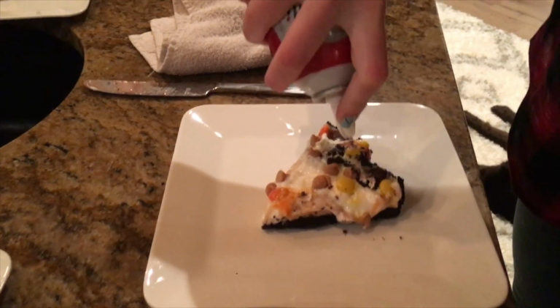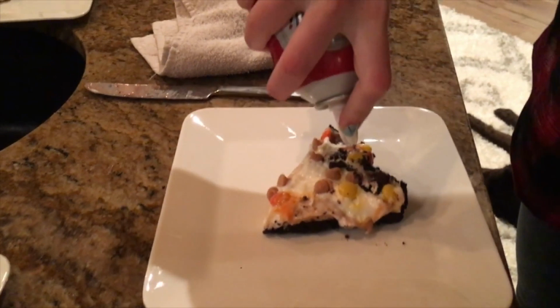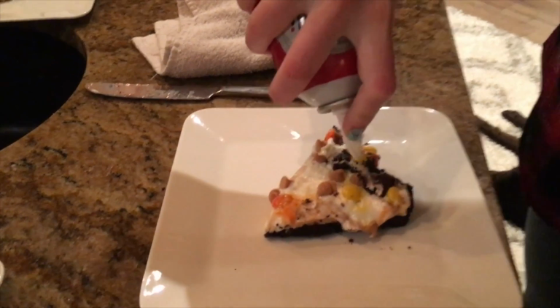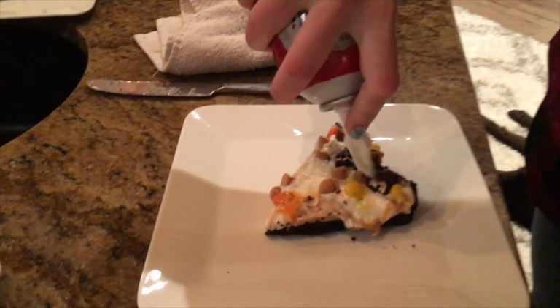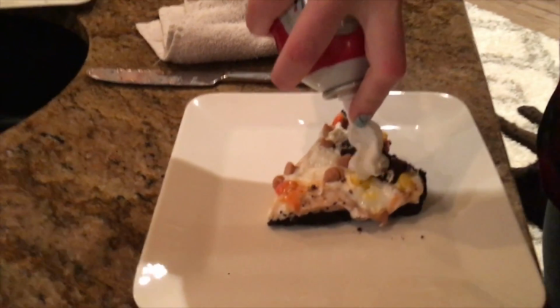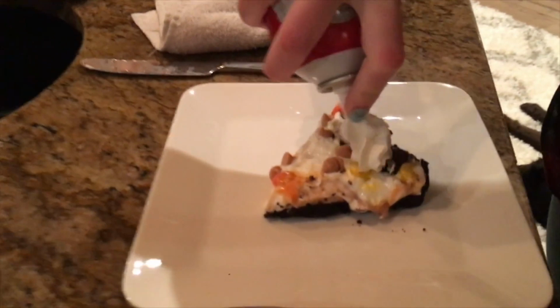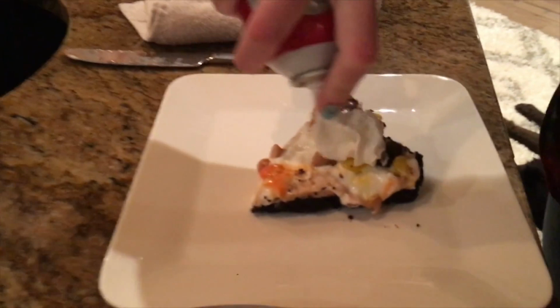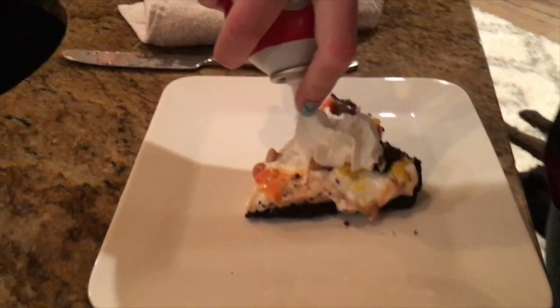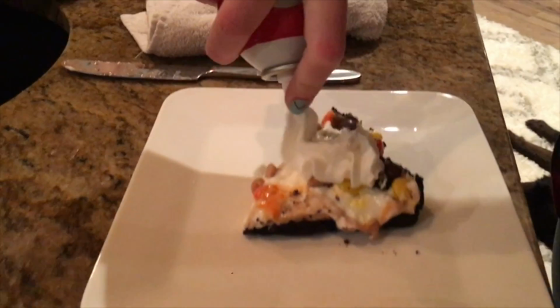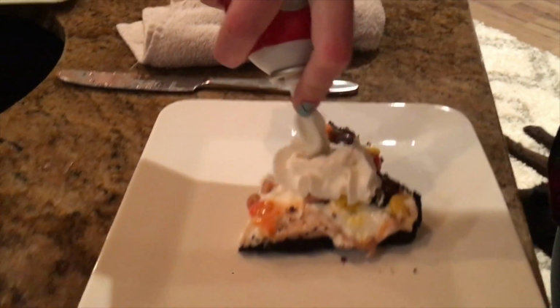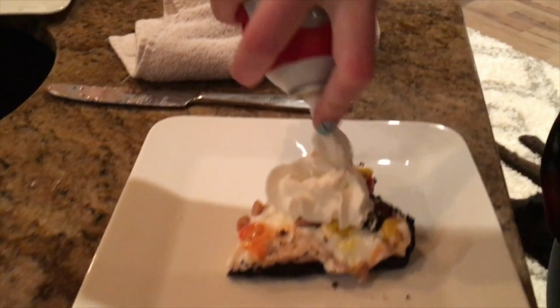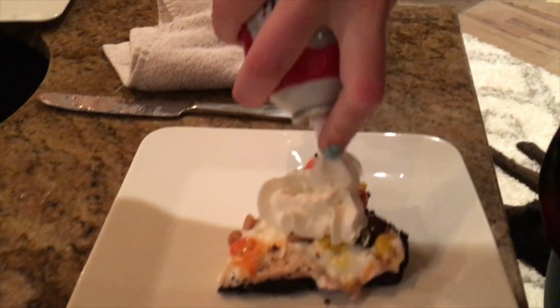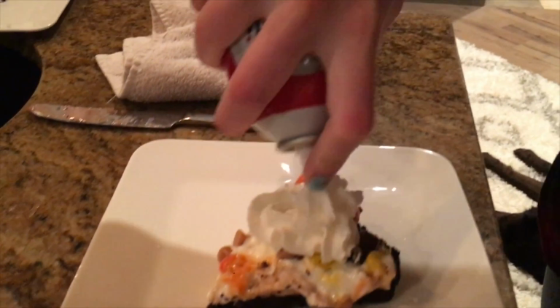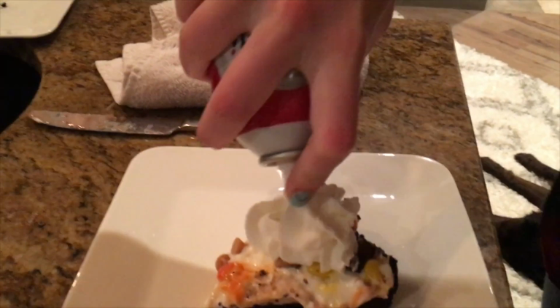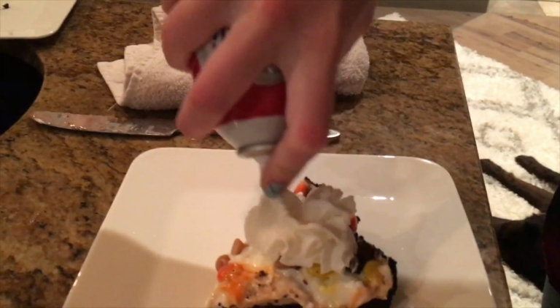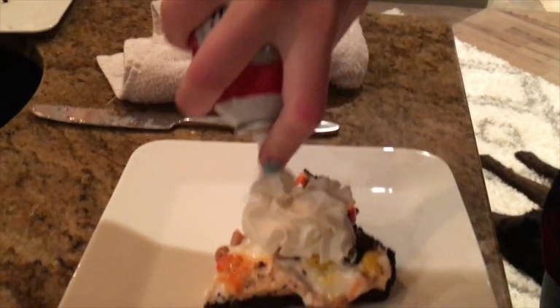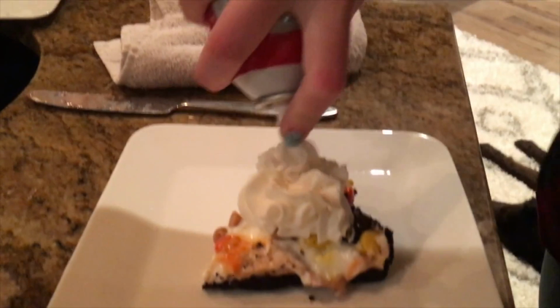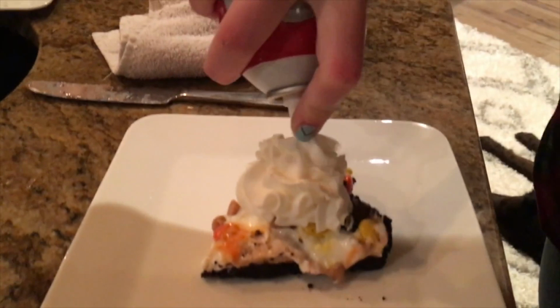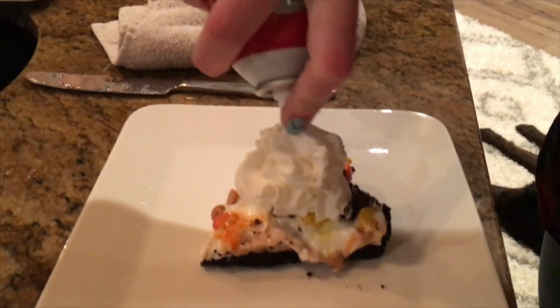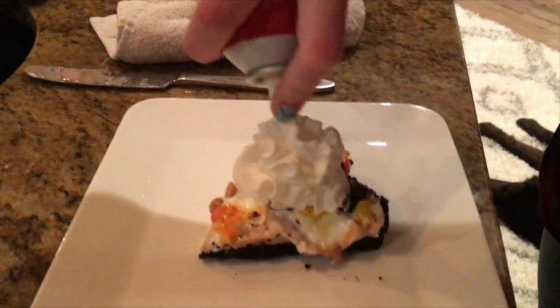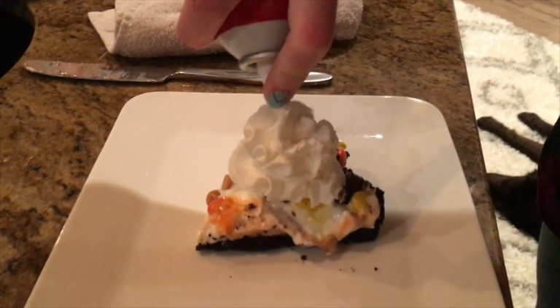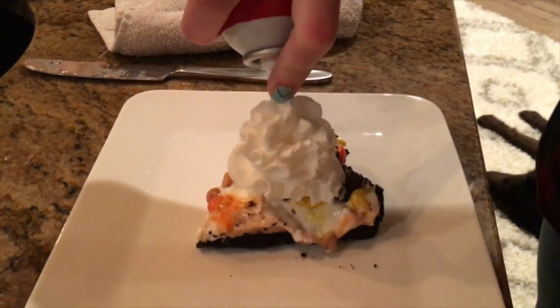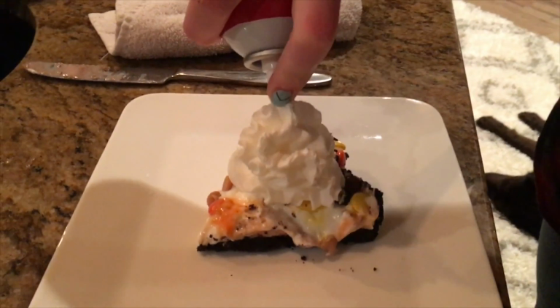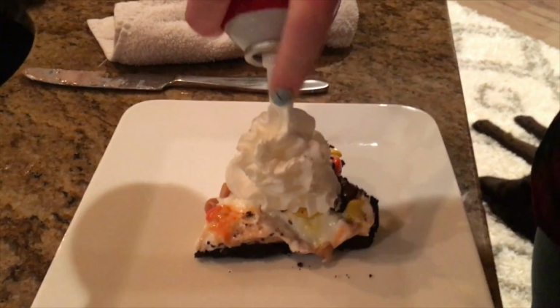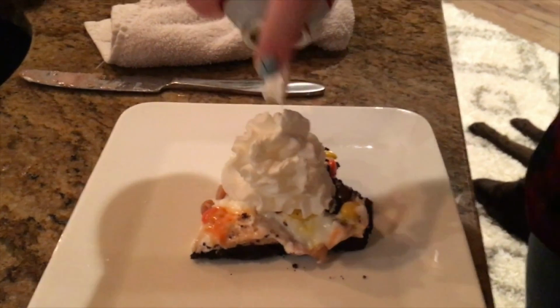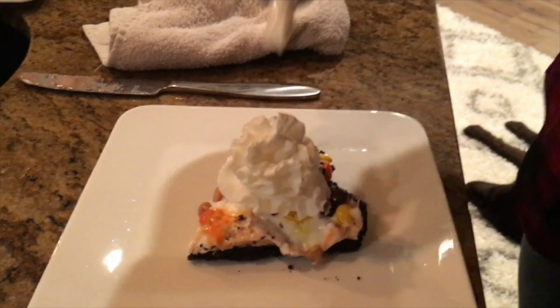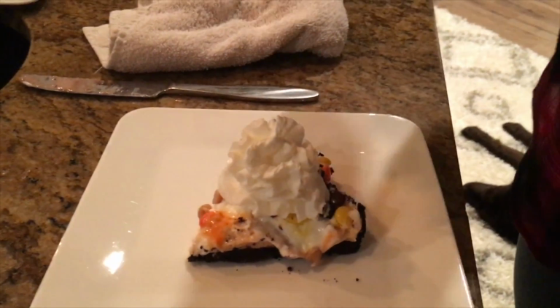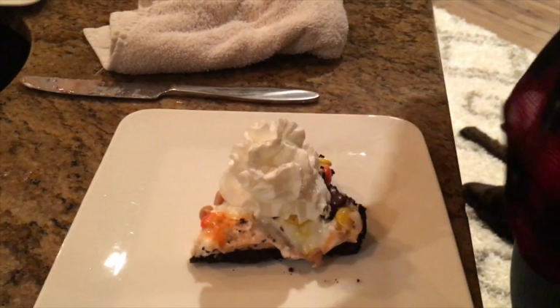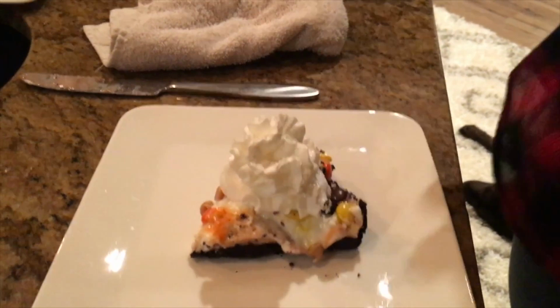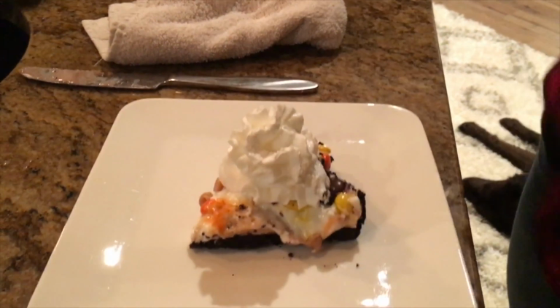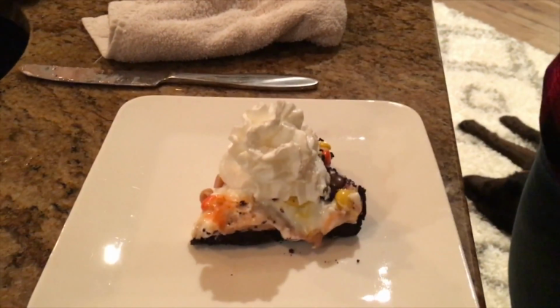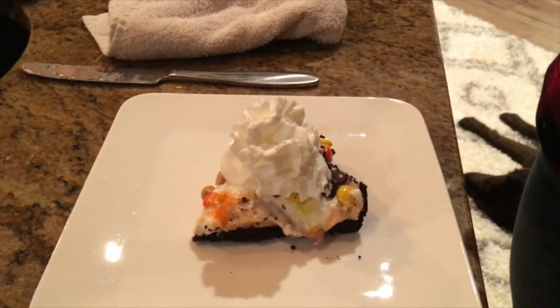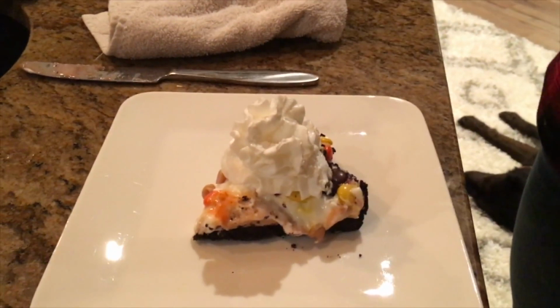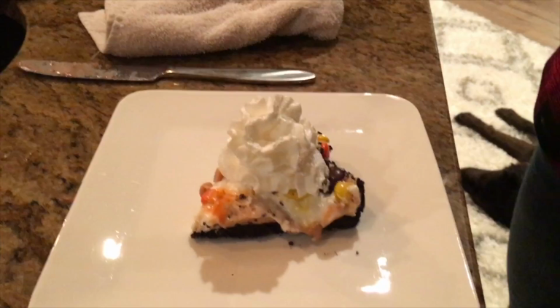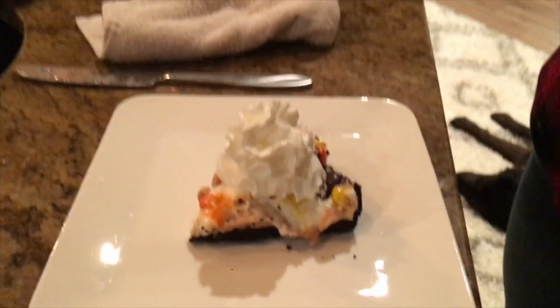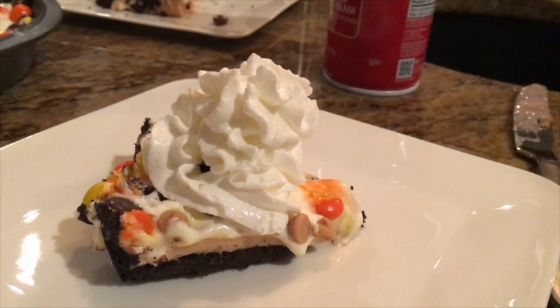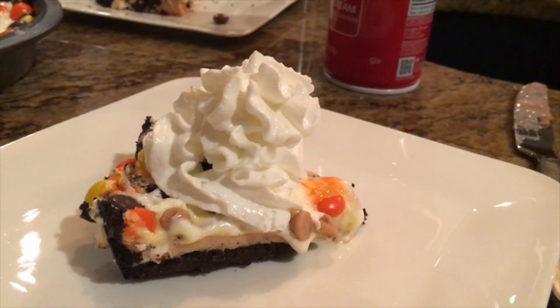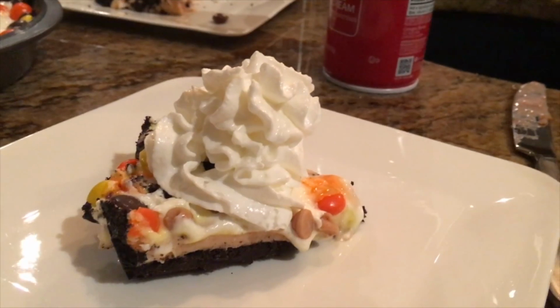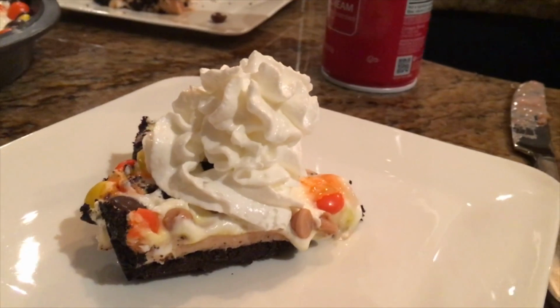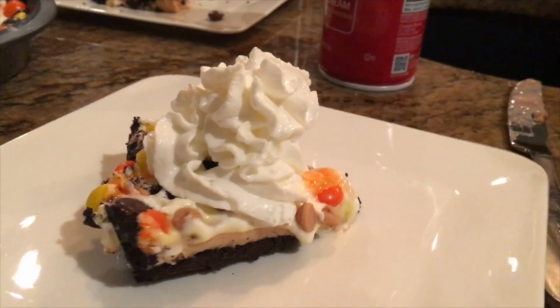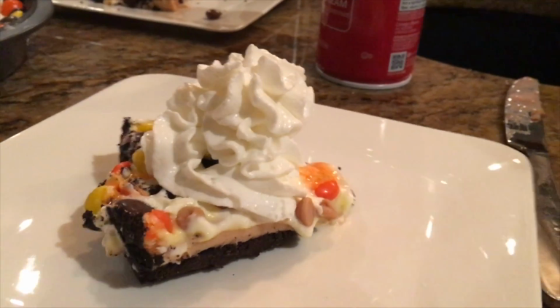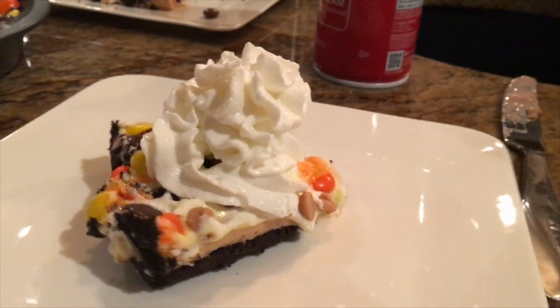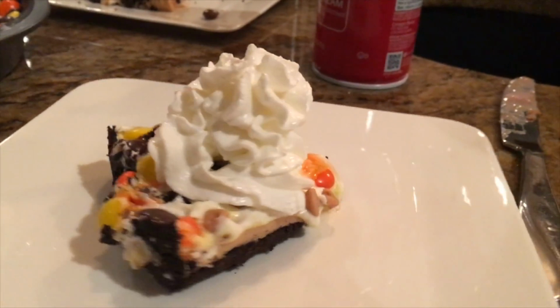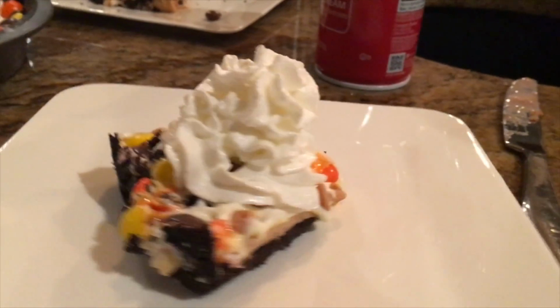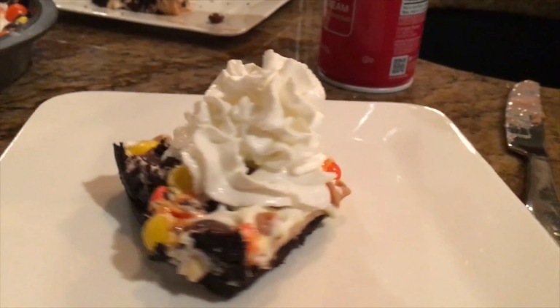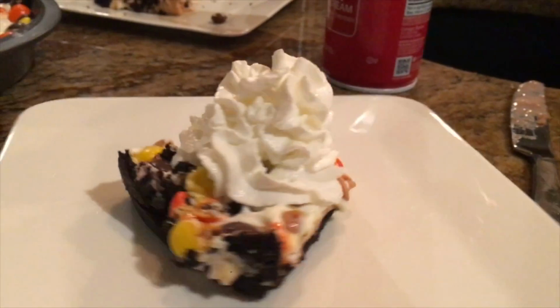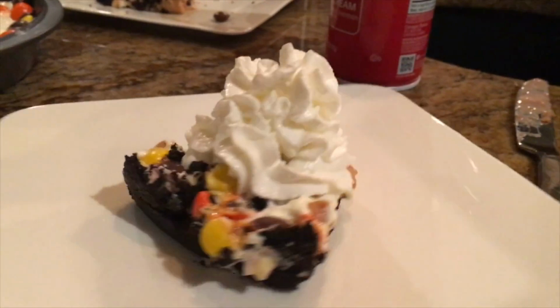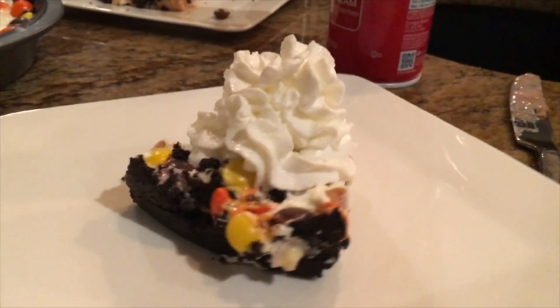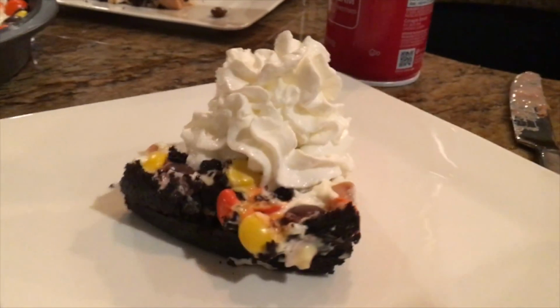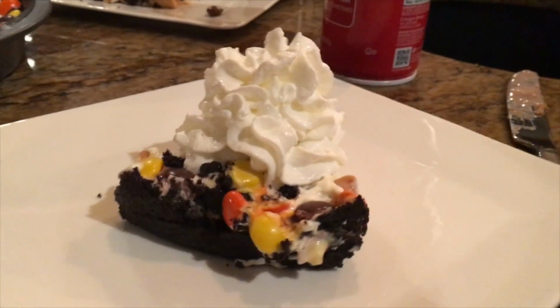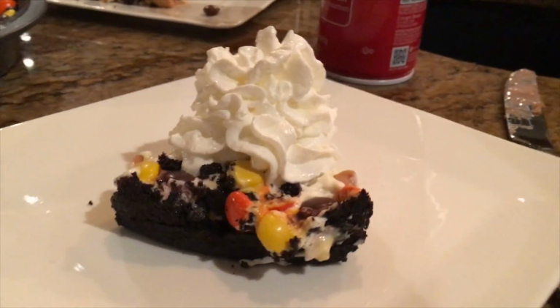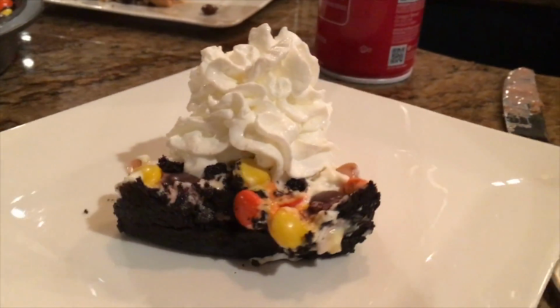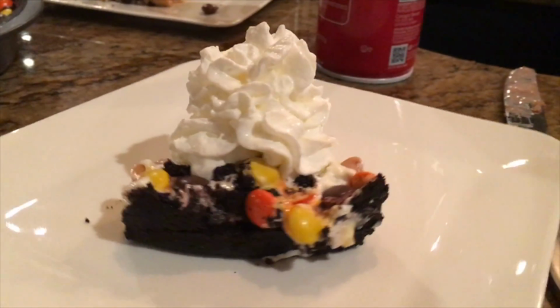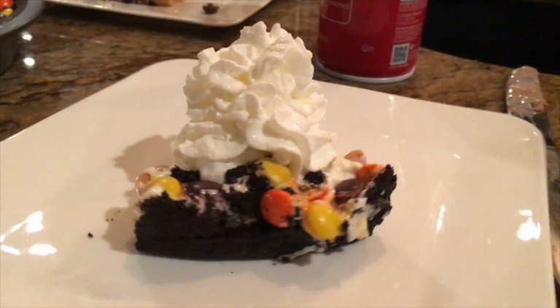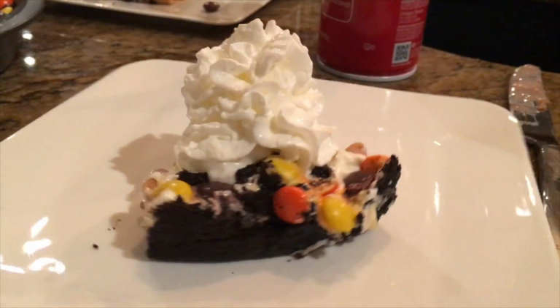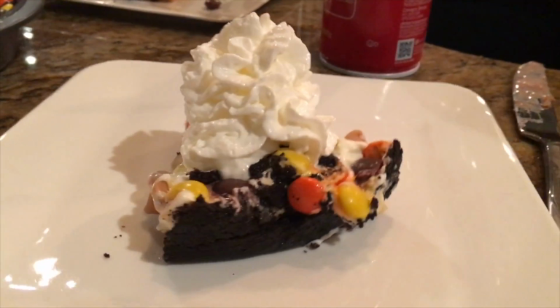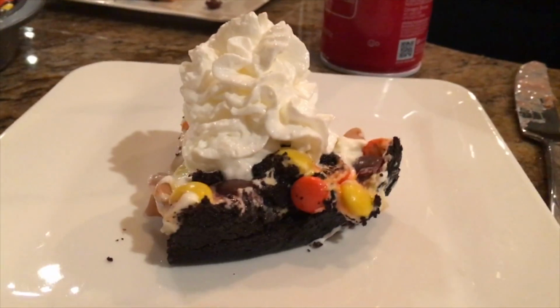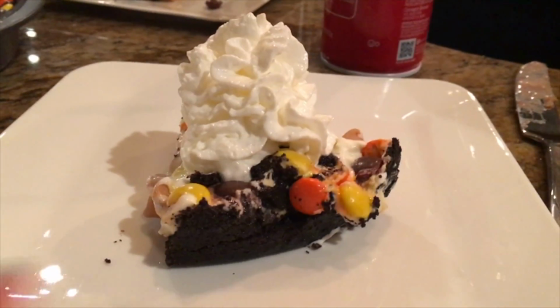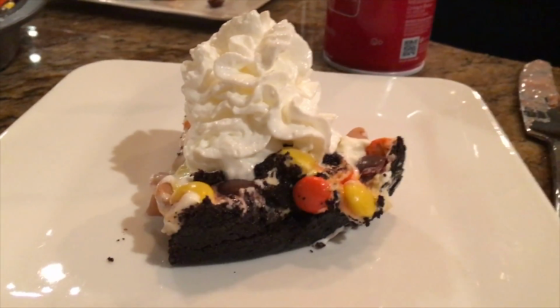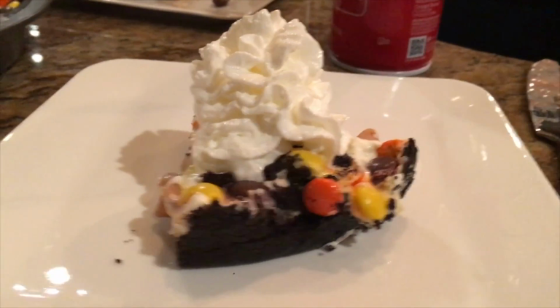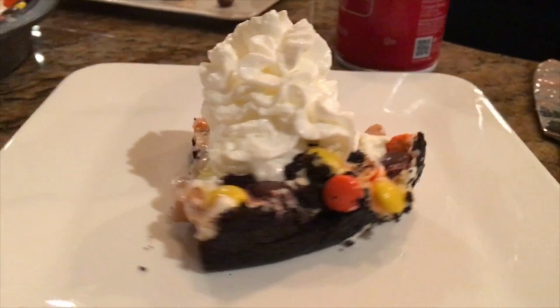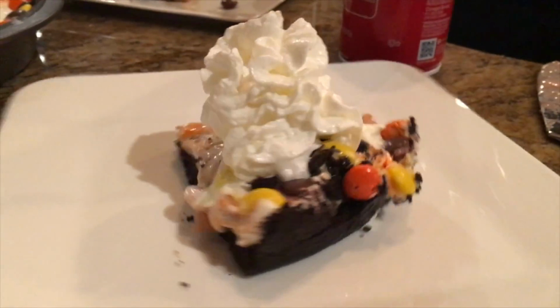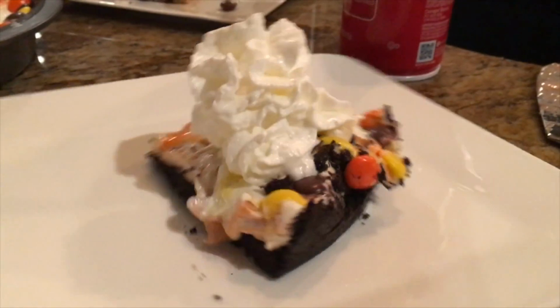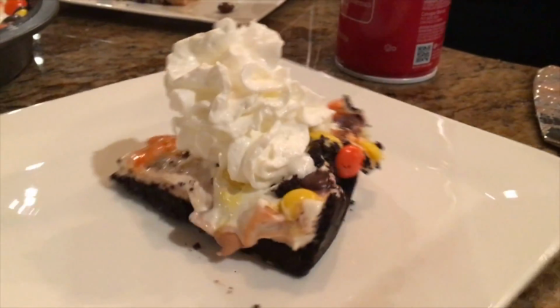Today I'm going to be showing you how to make a peanut butter pie with an Oreo crust for the holidays, or really any occasion.